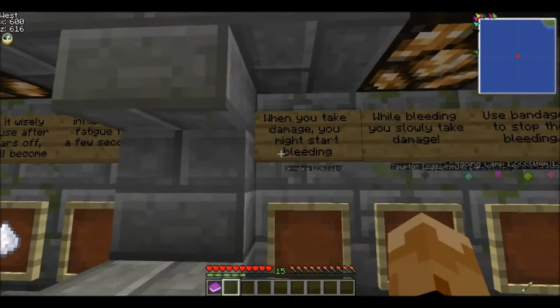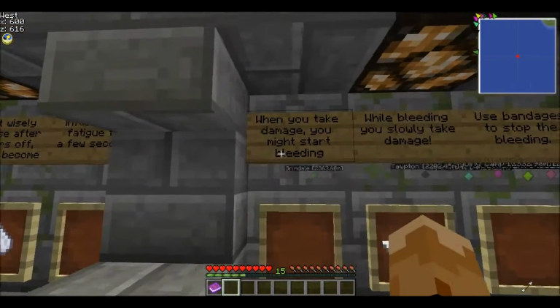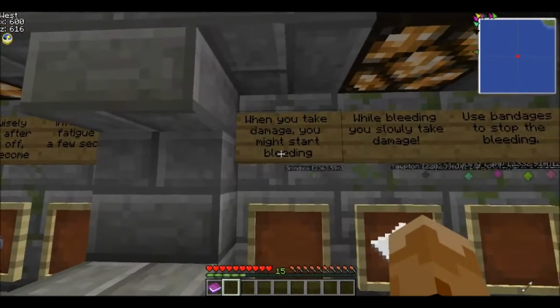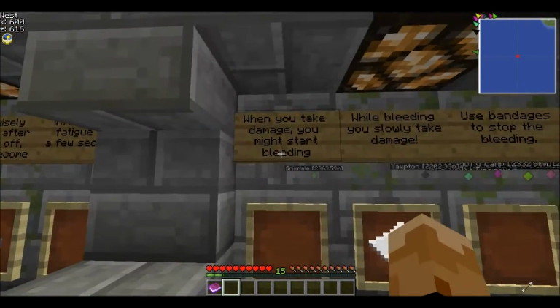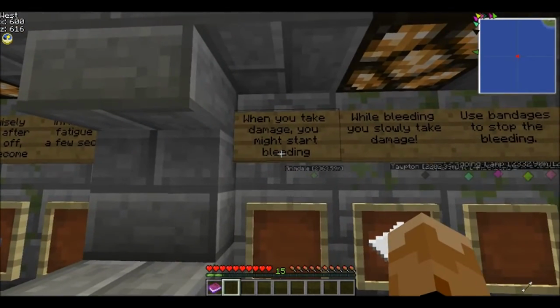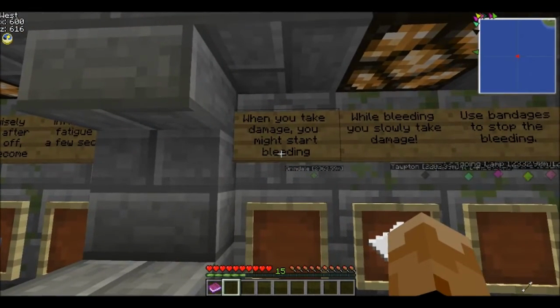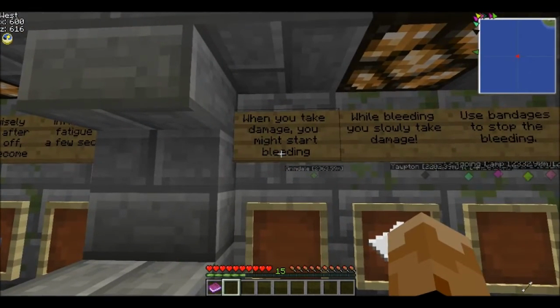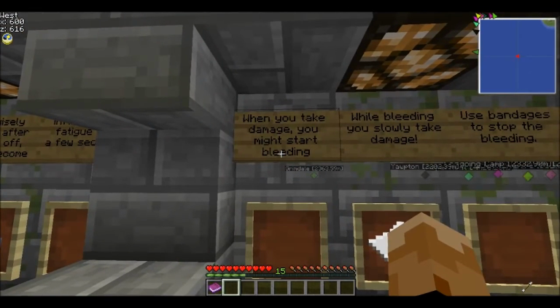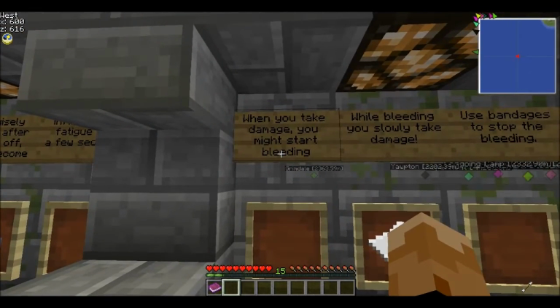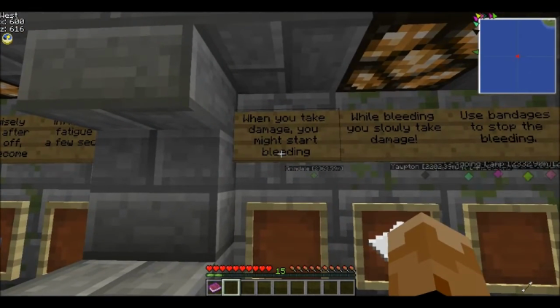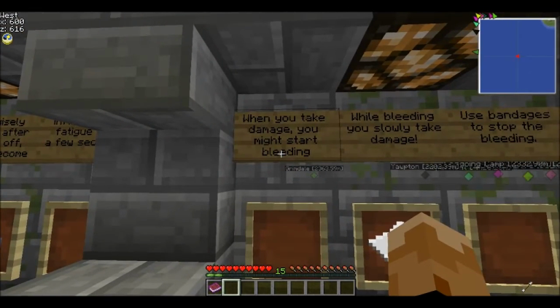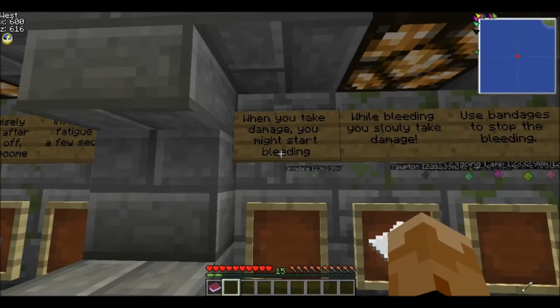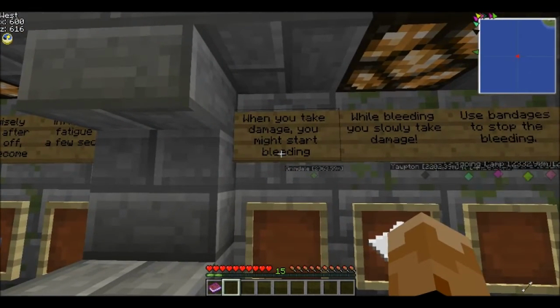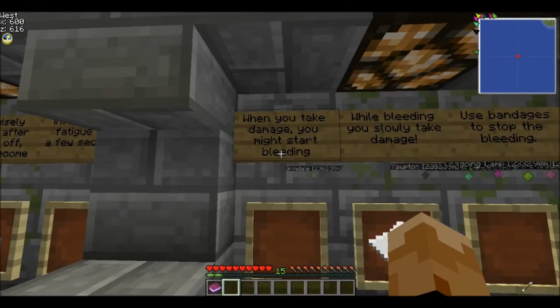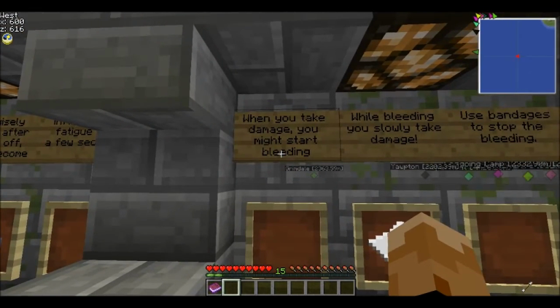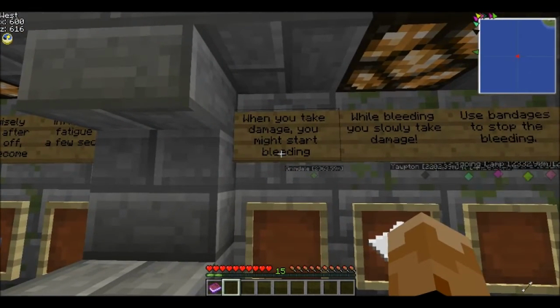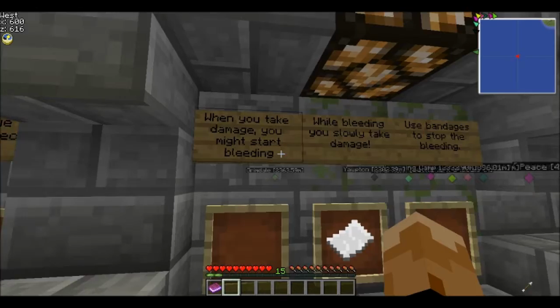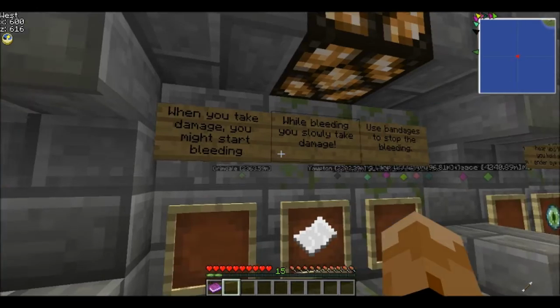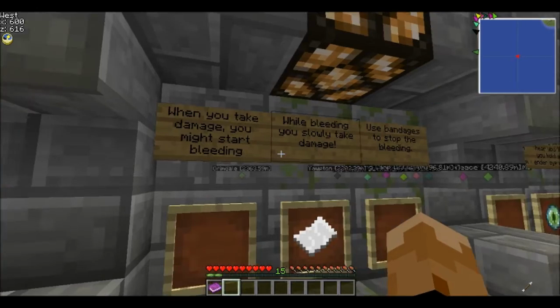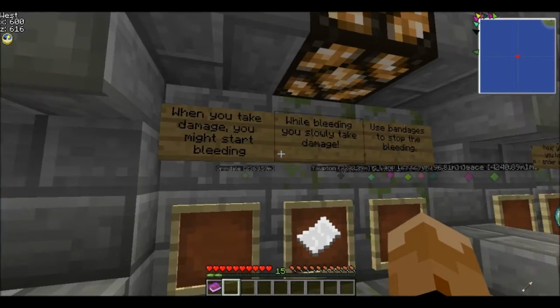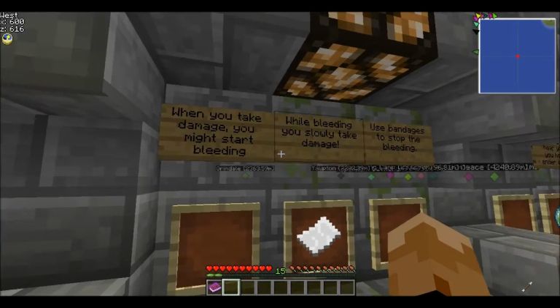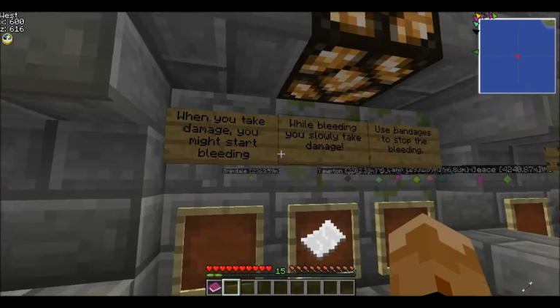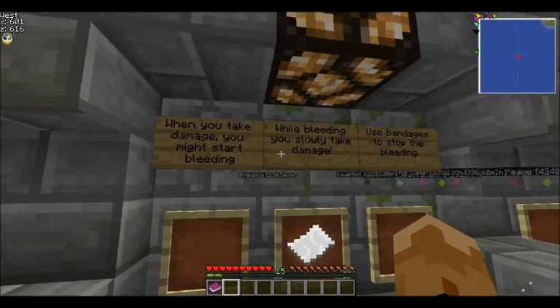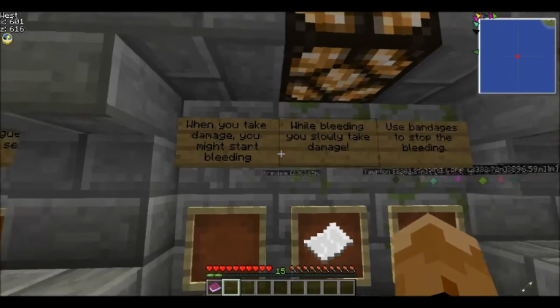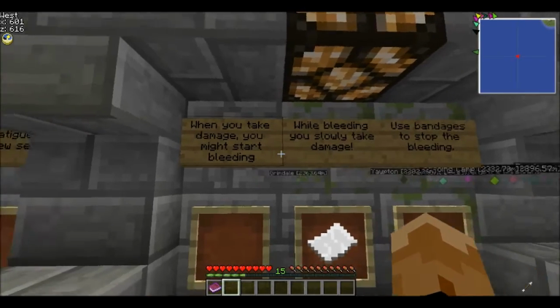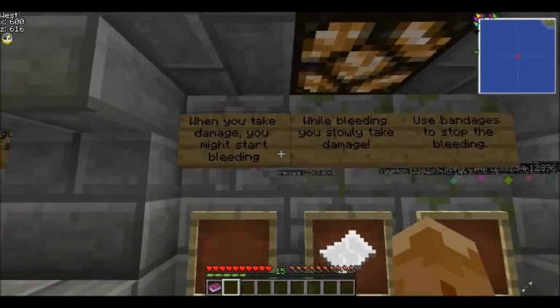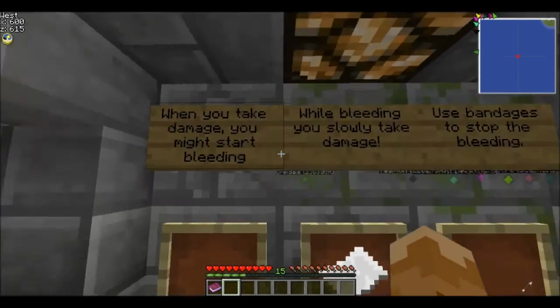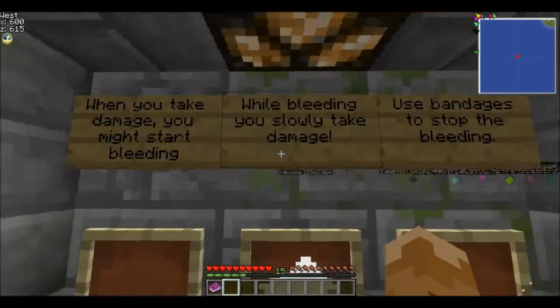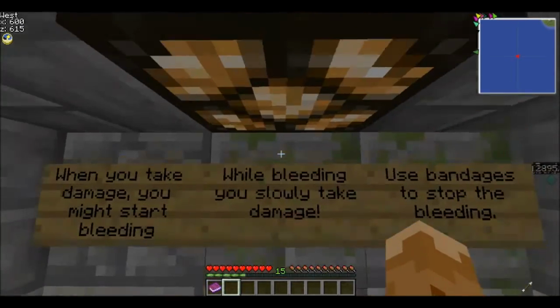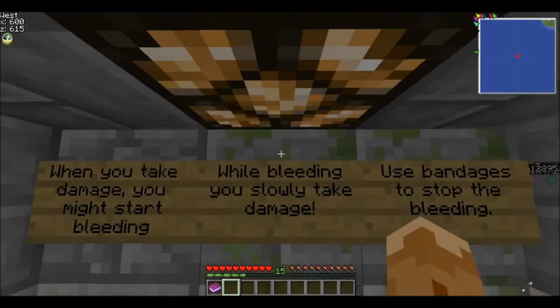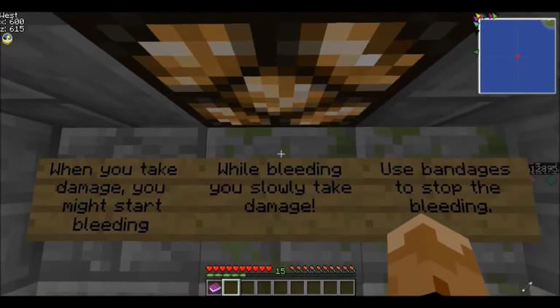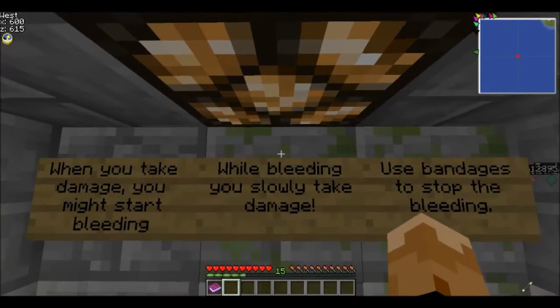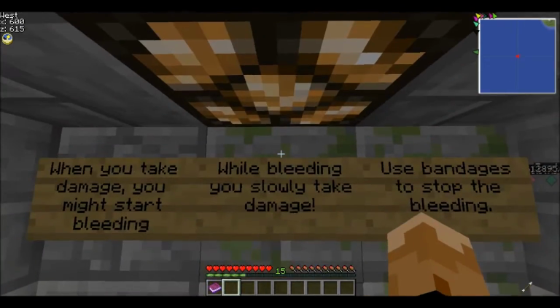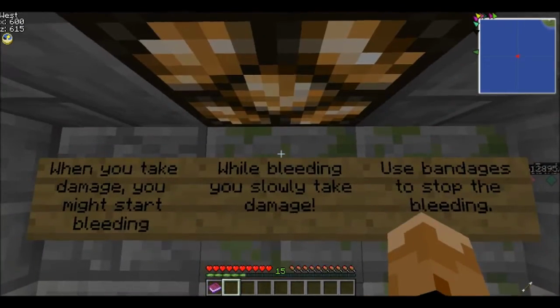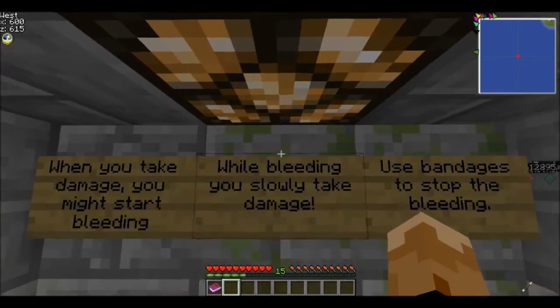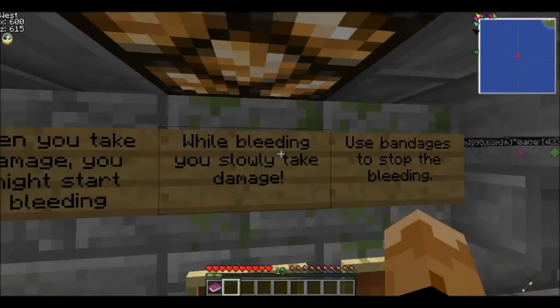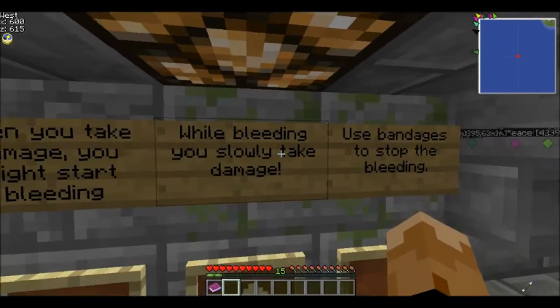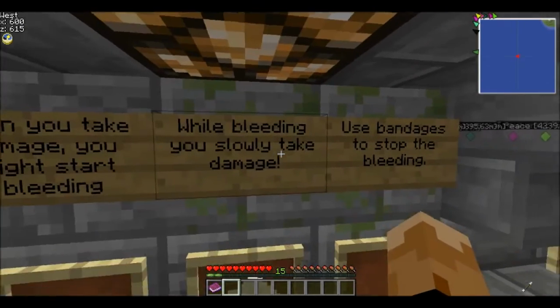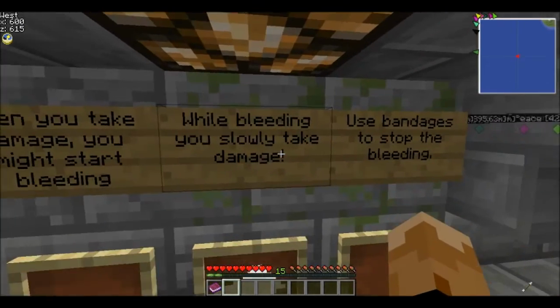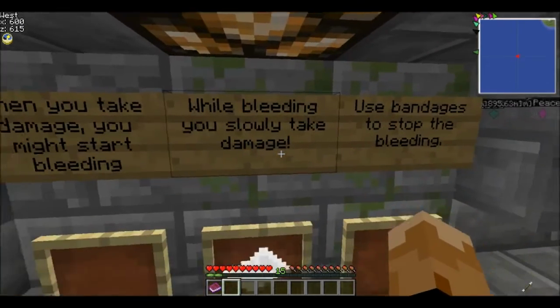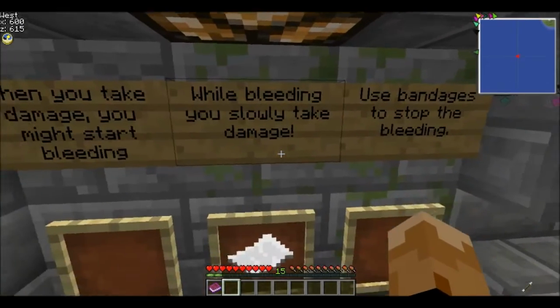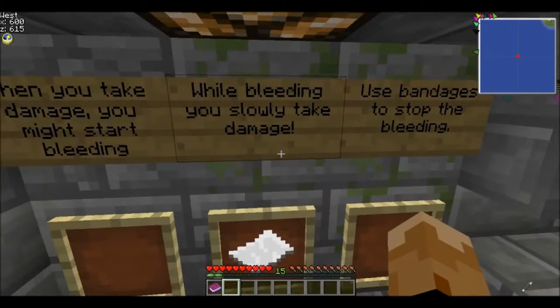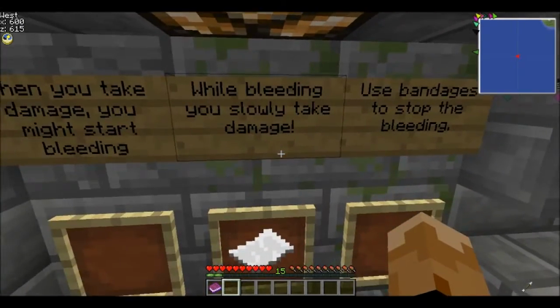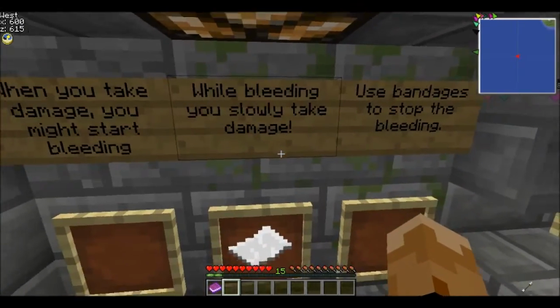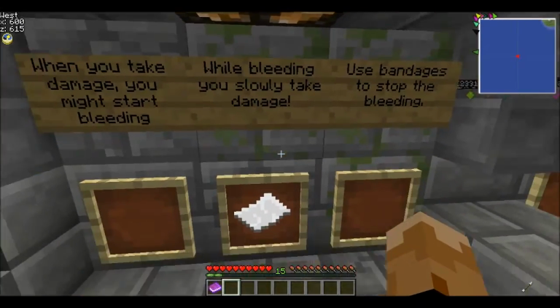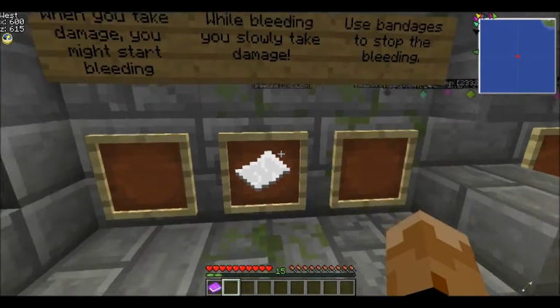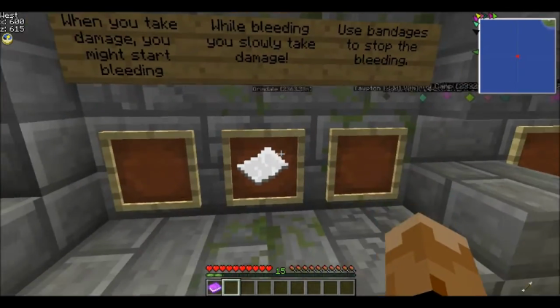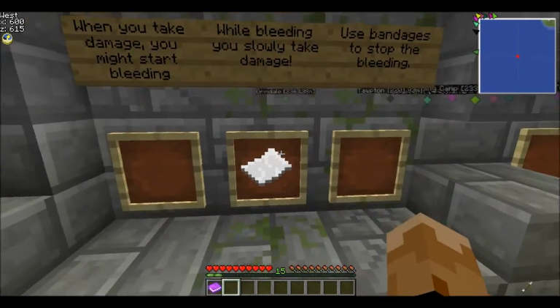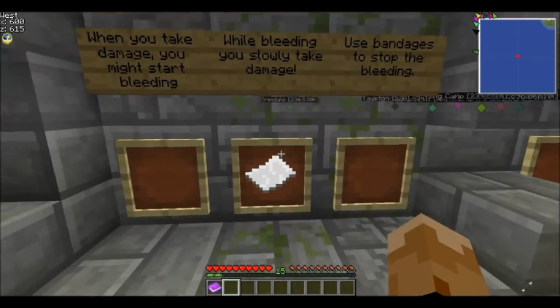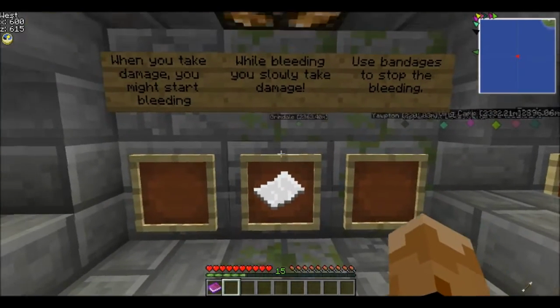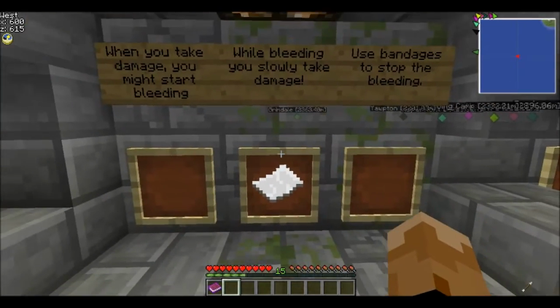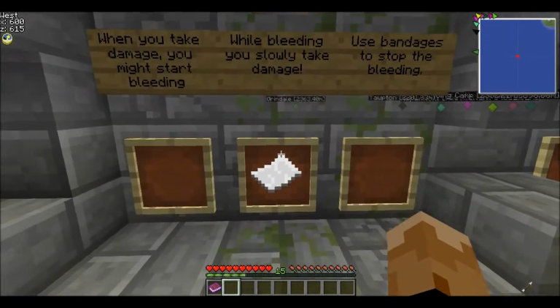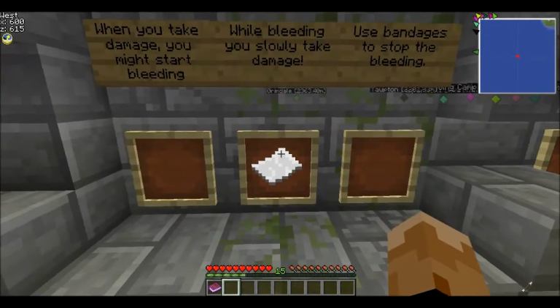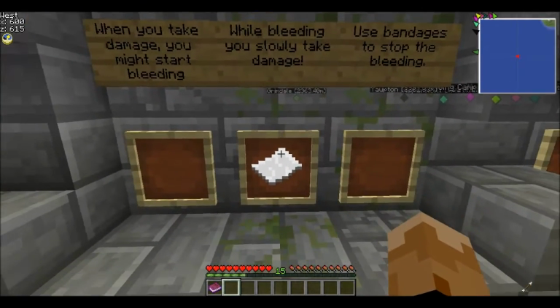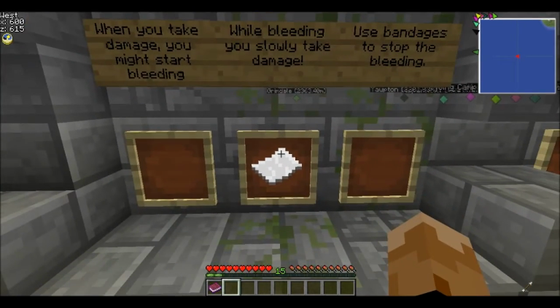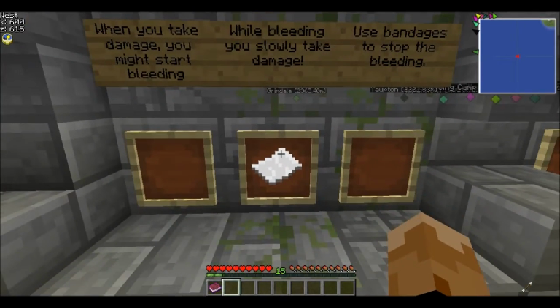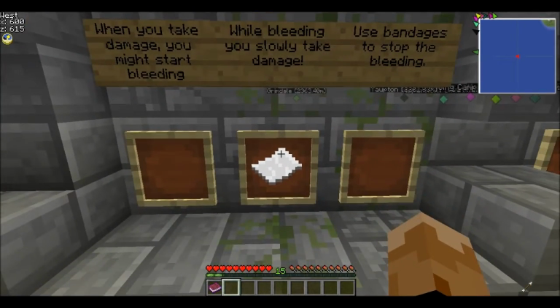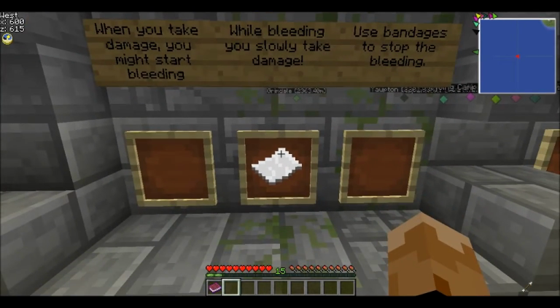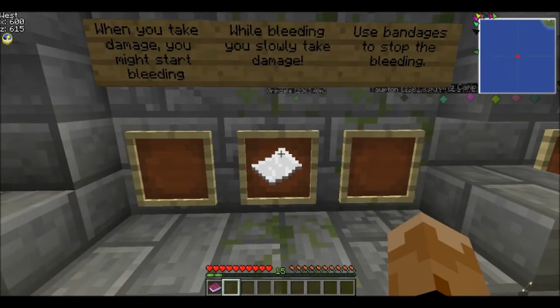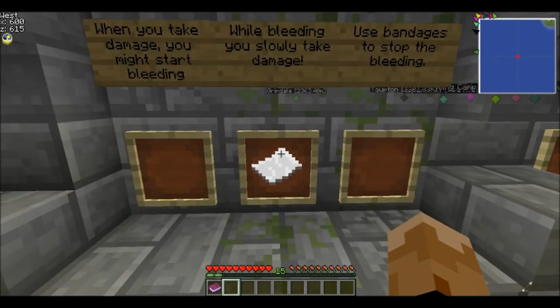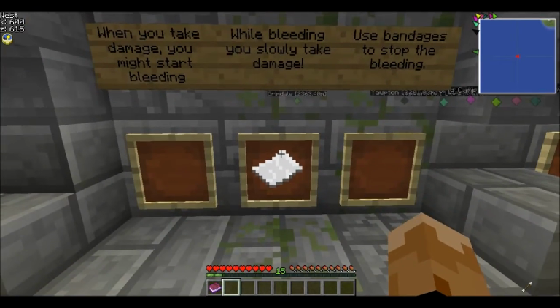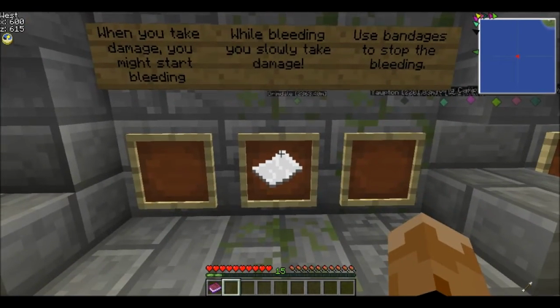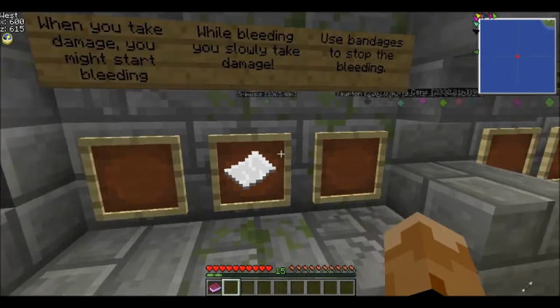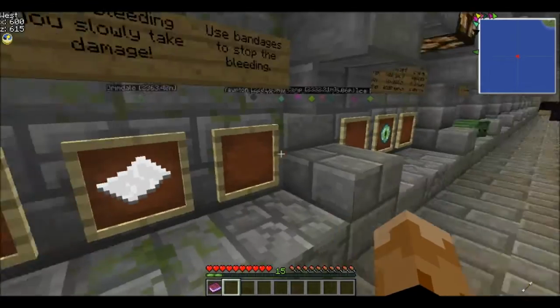If you take damage, you might start bleeding. While bleeding, you slowly take damage. Use bandages to stop the bleeding. Bandages are made from pieces of paper.